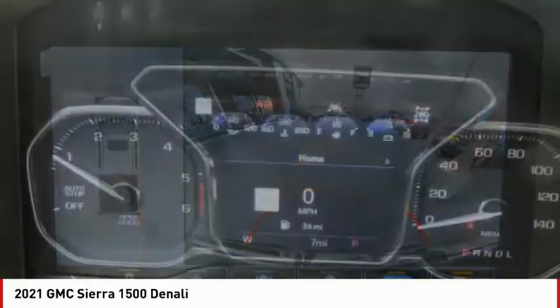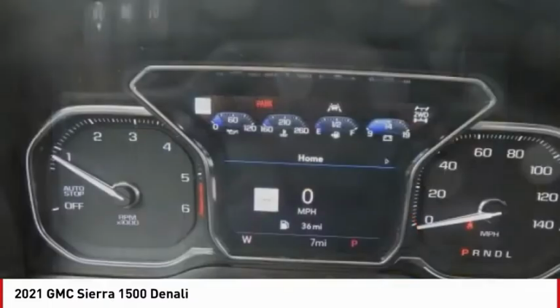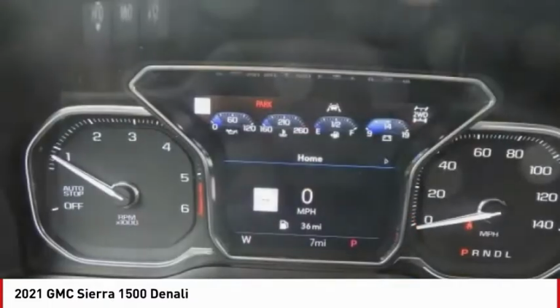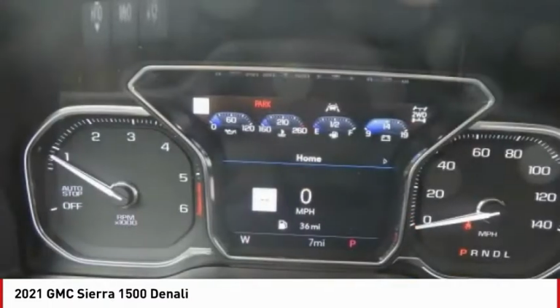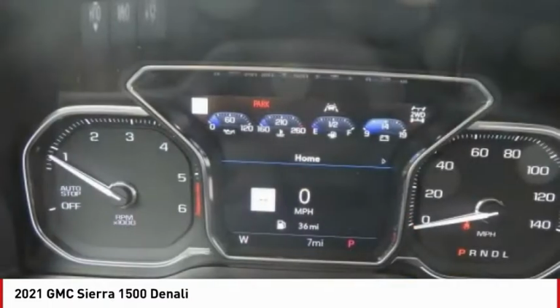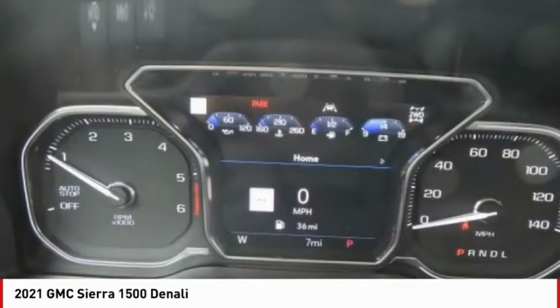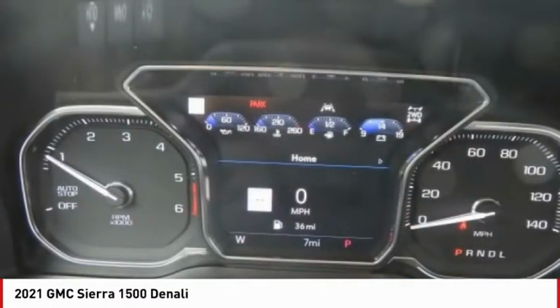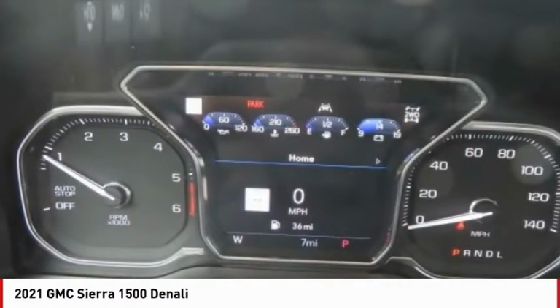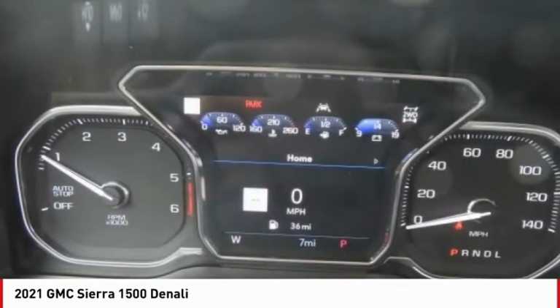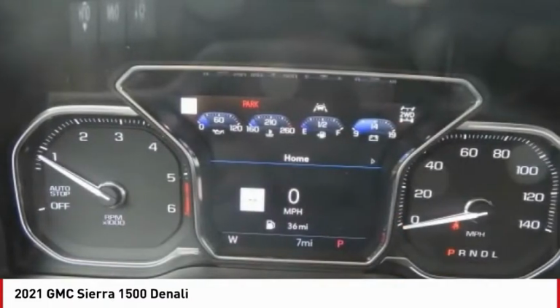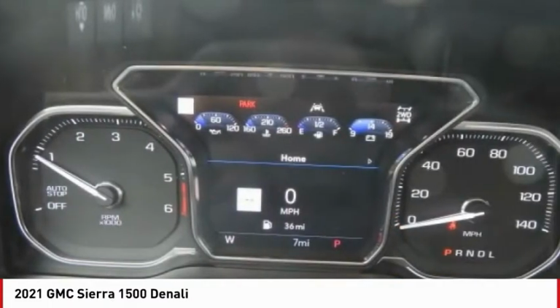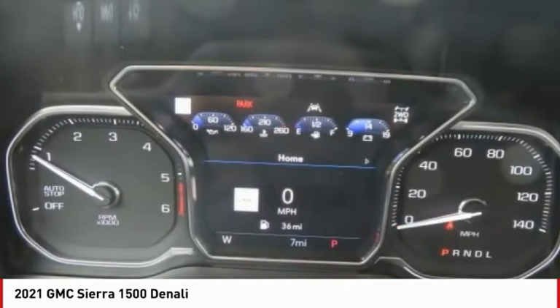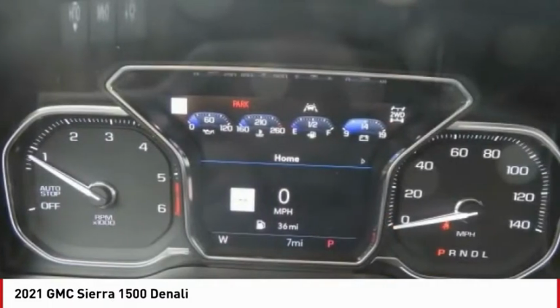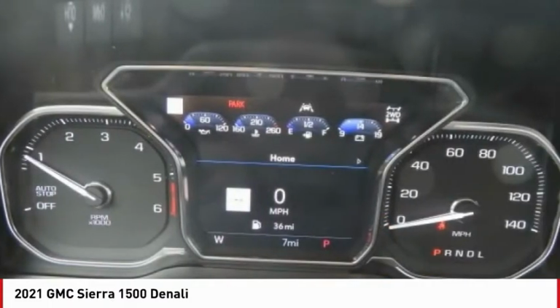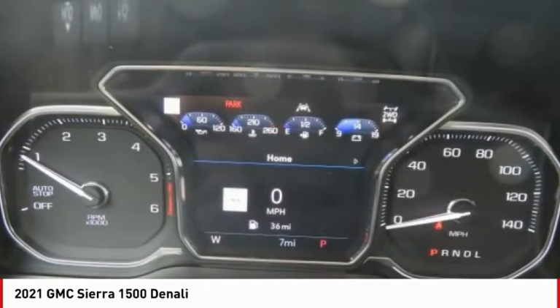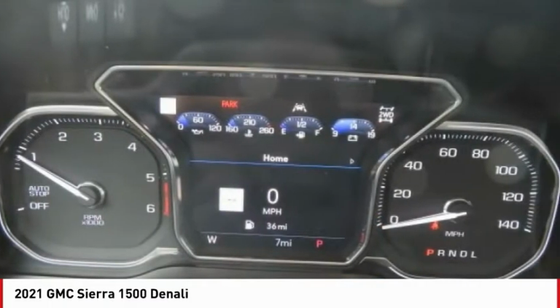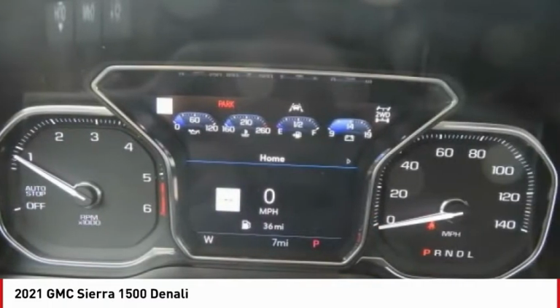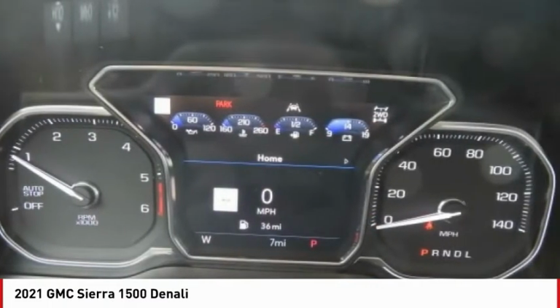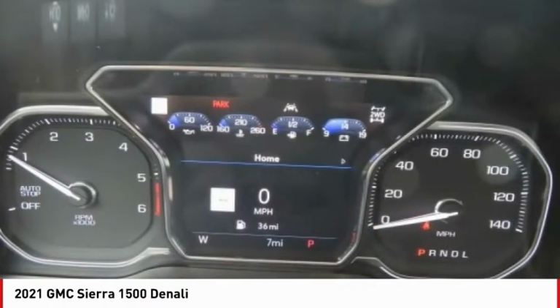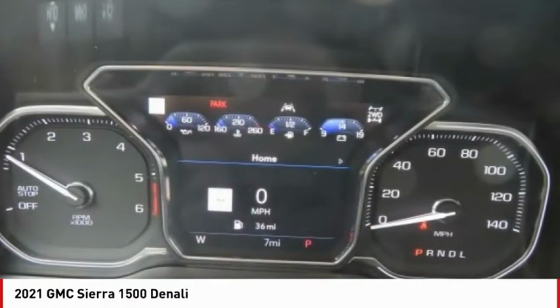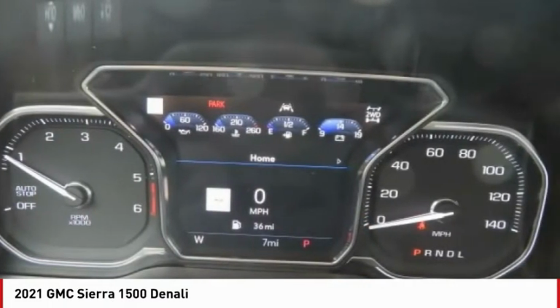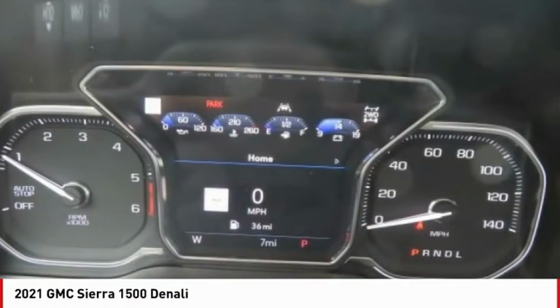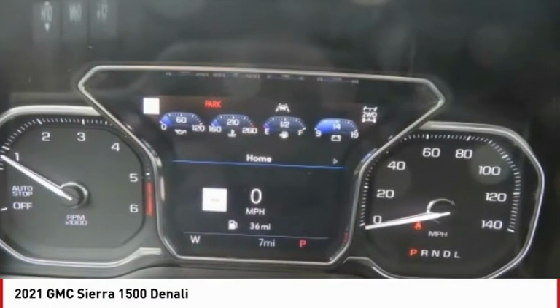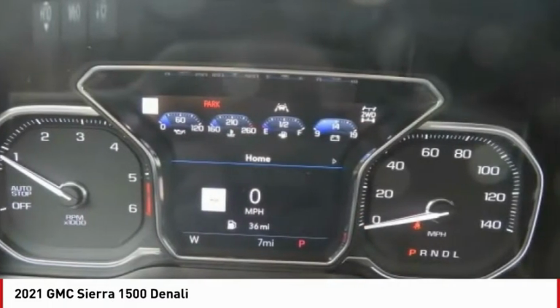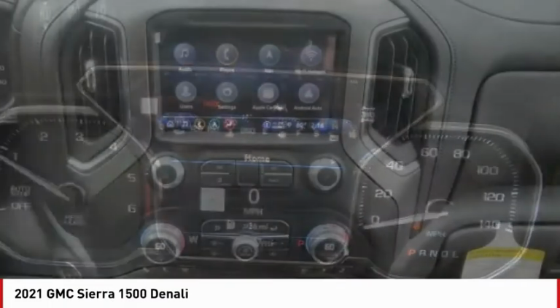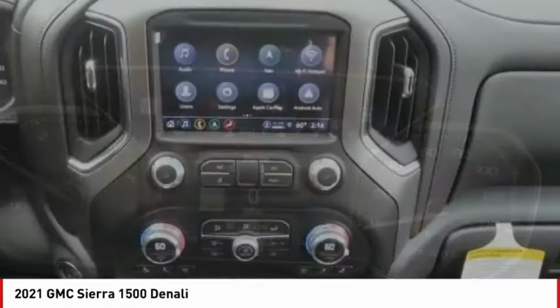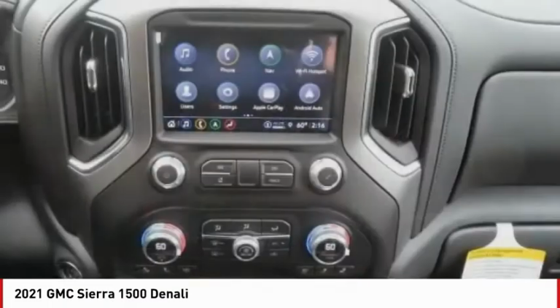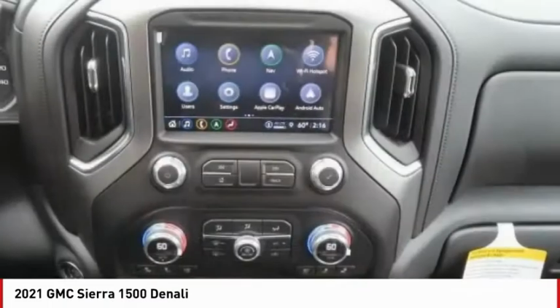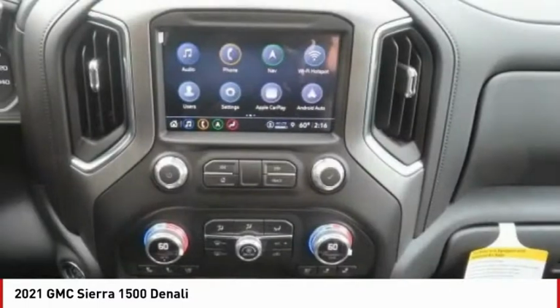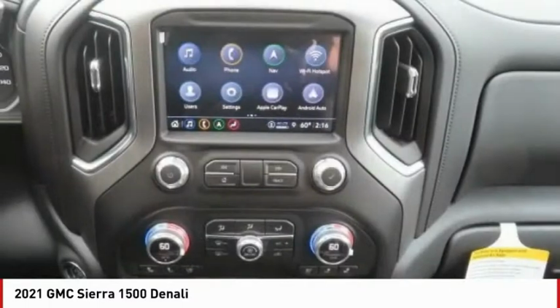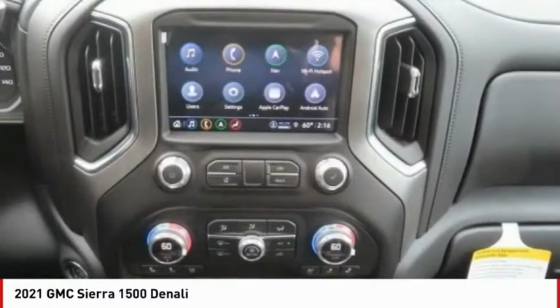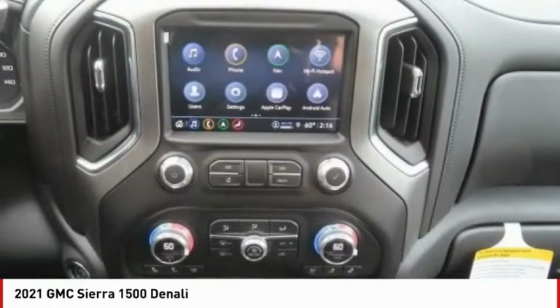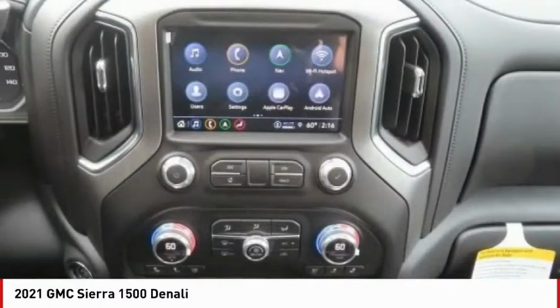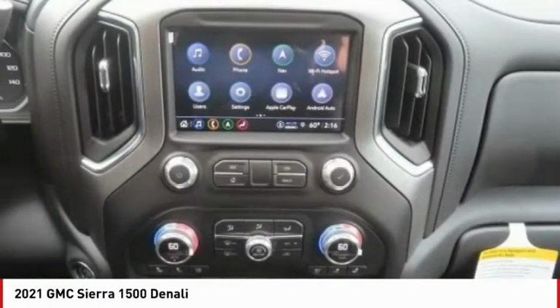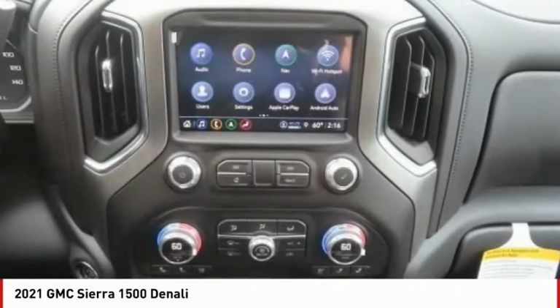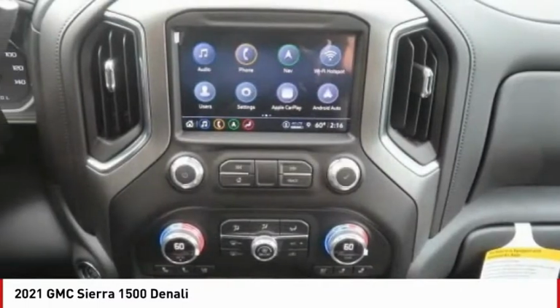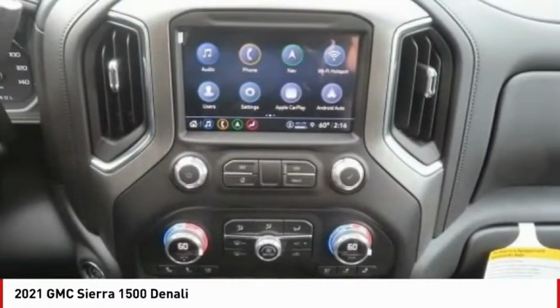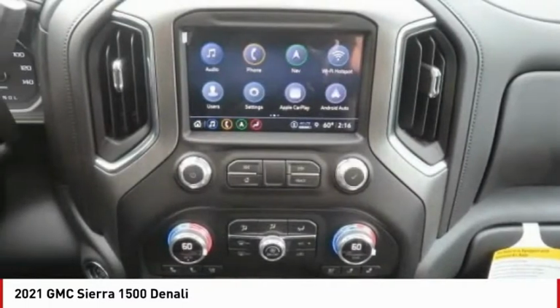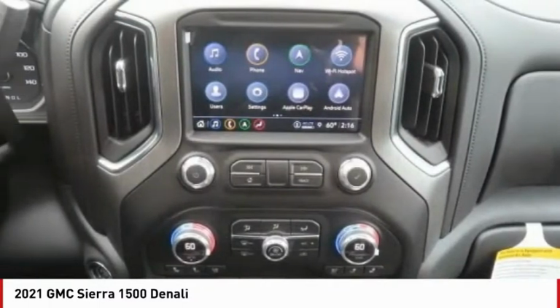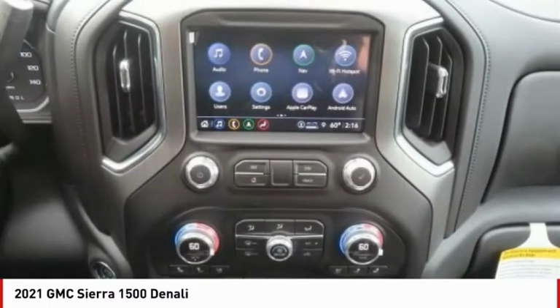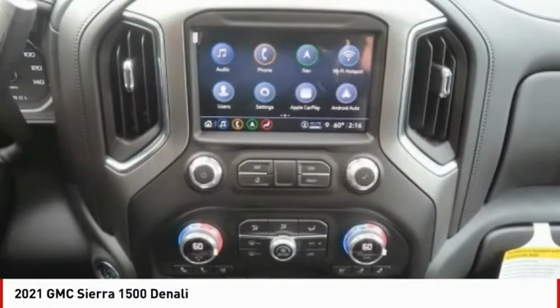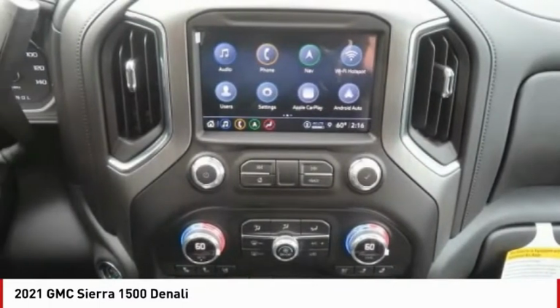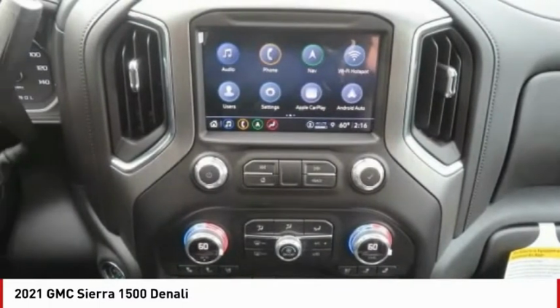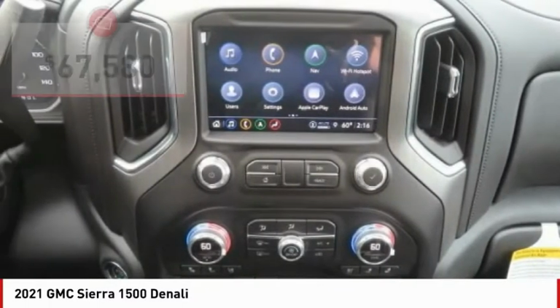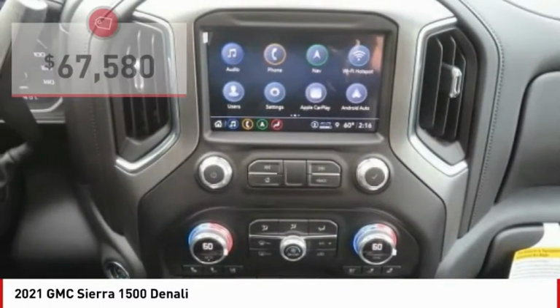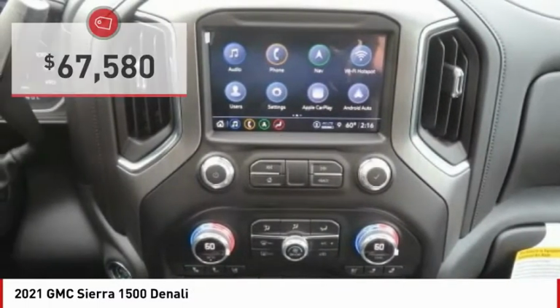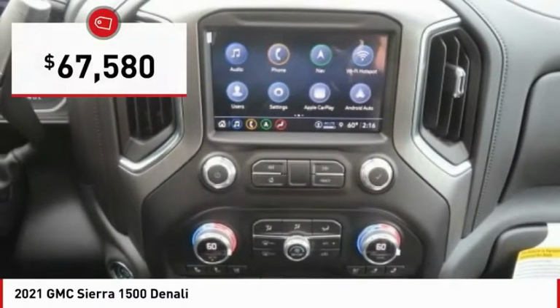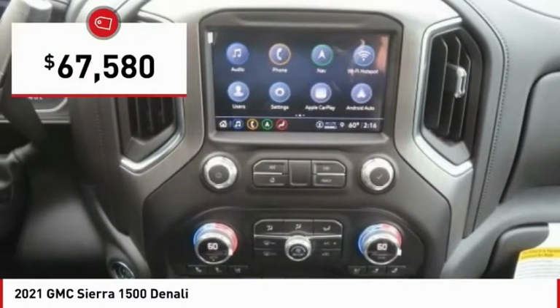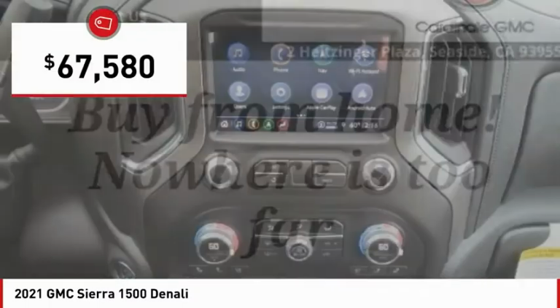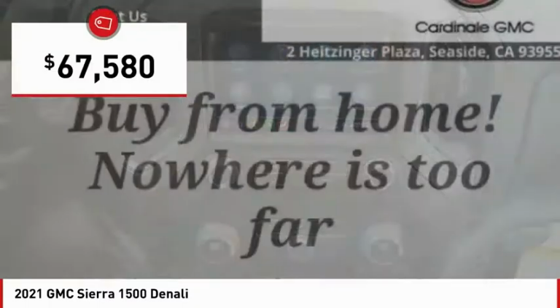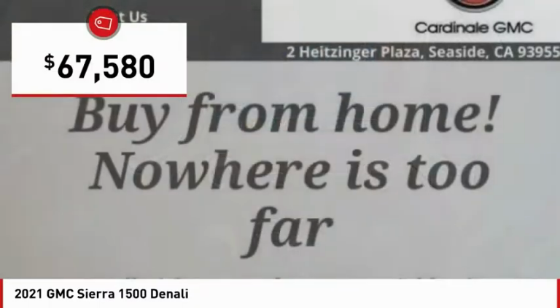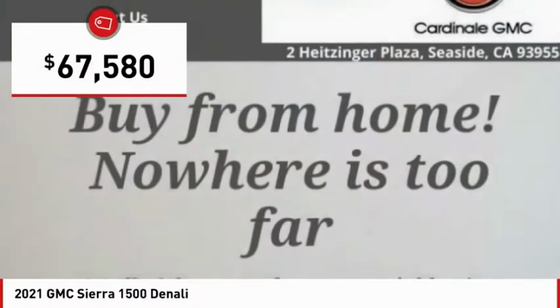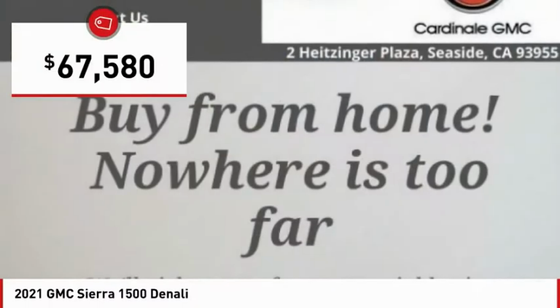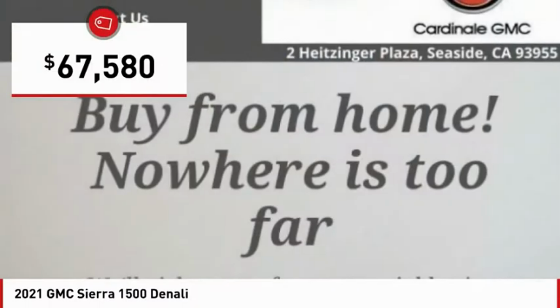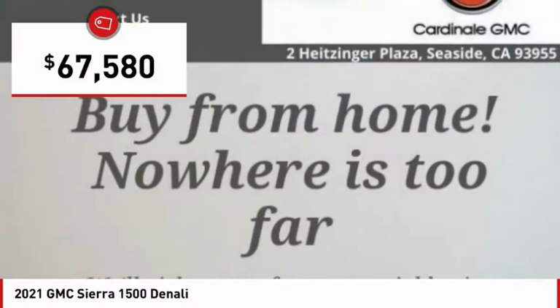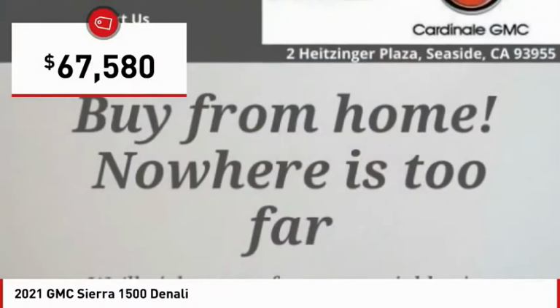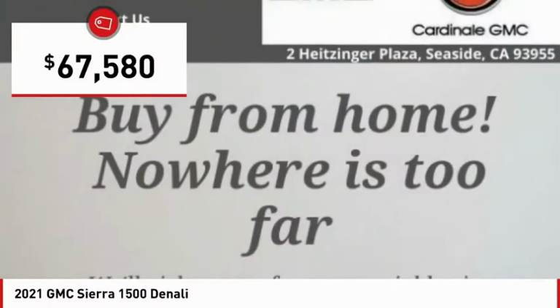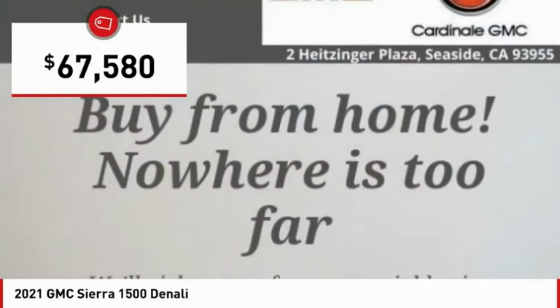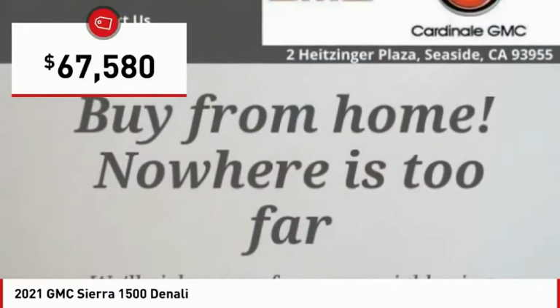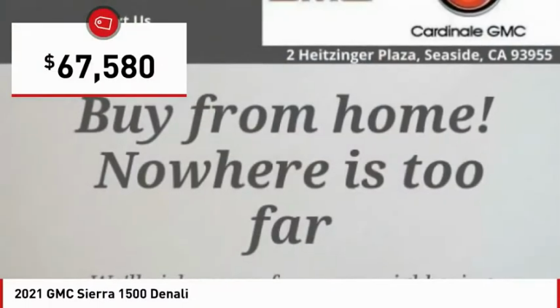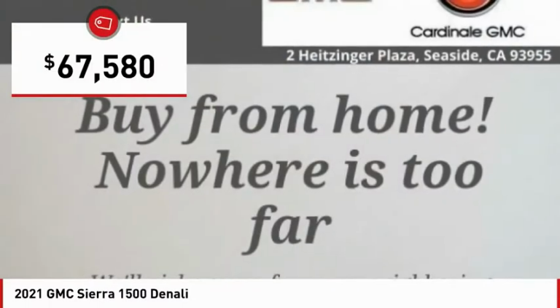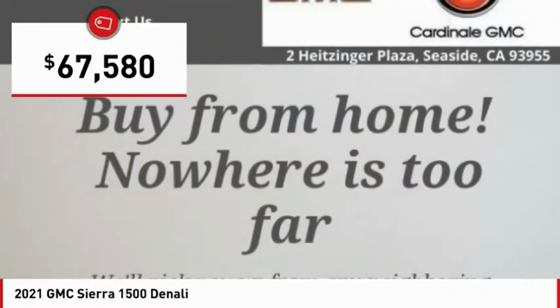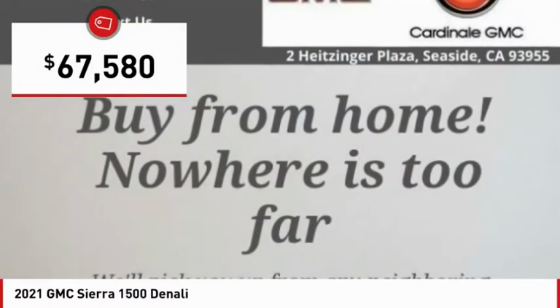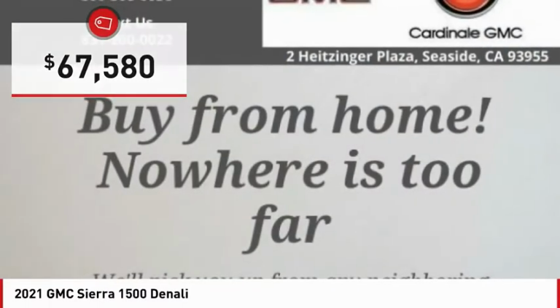Power and advanced technology can both be found in this fantastic truck, and it is priced below $70,000.